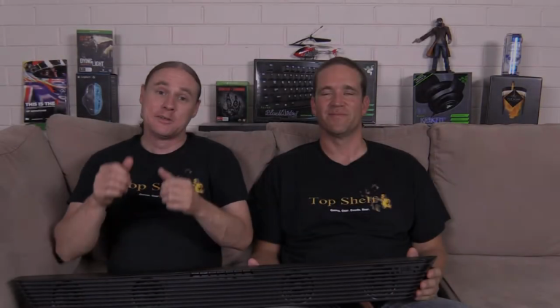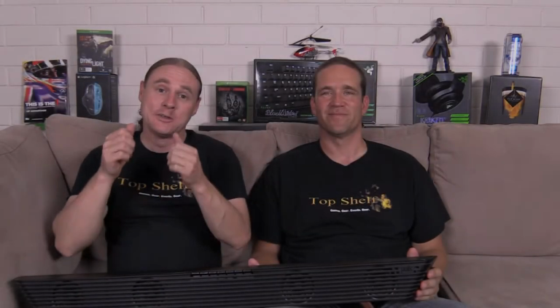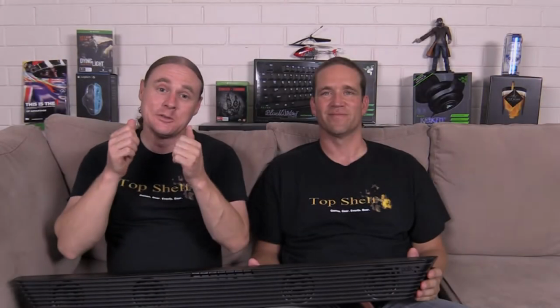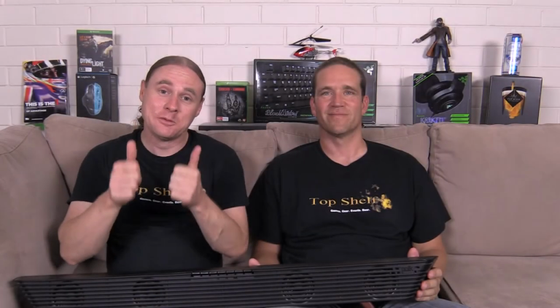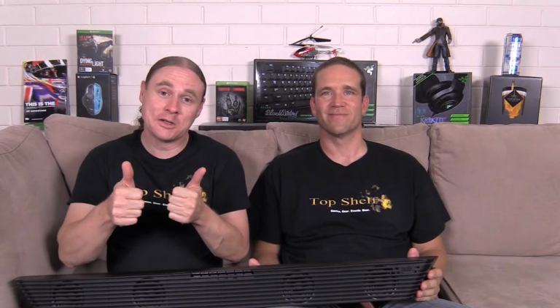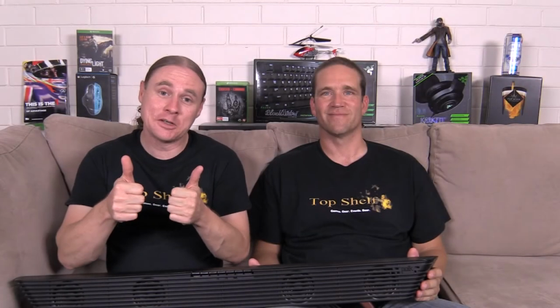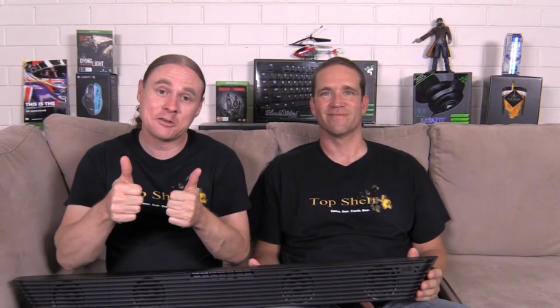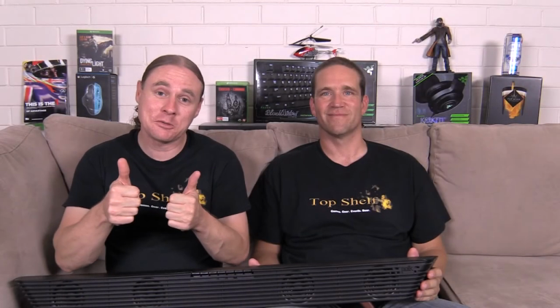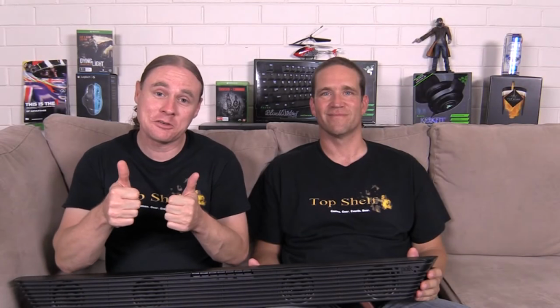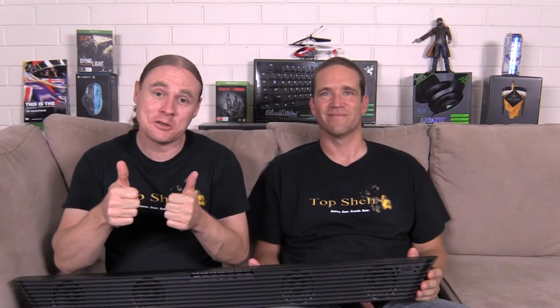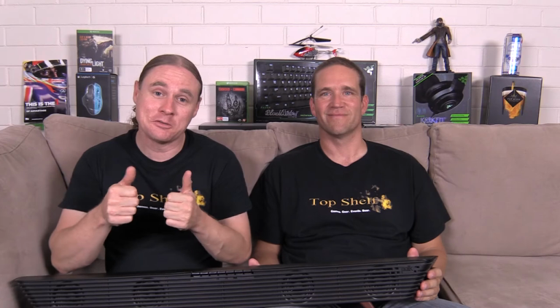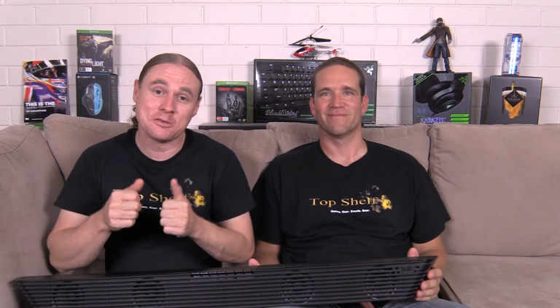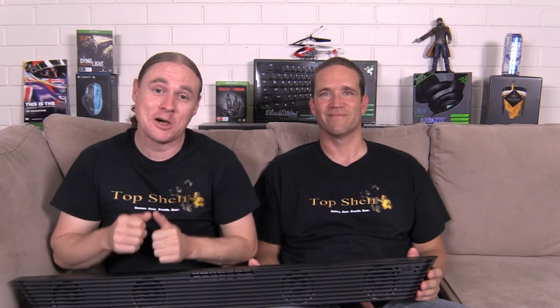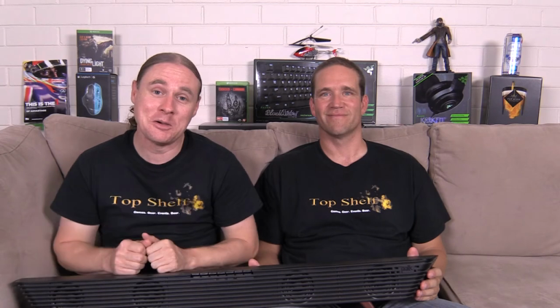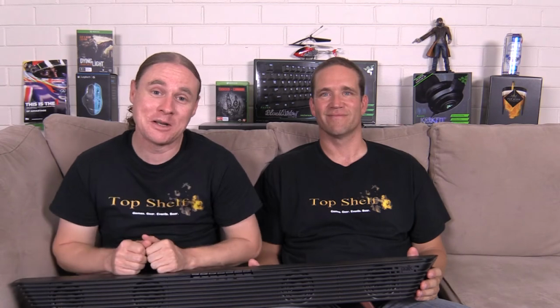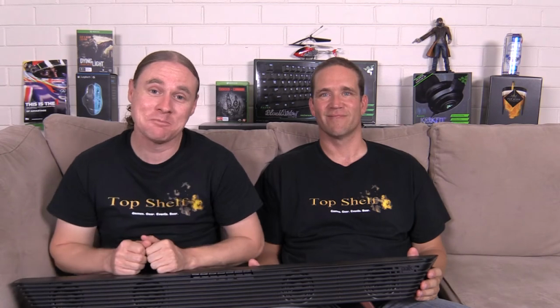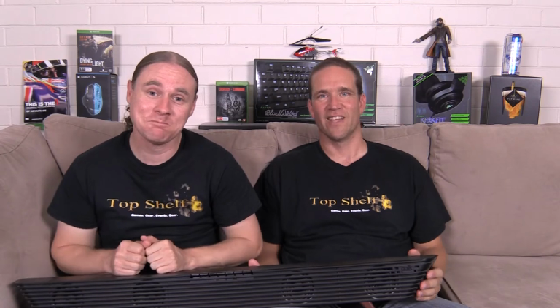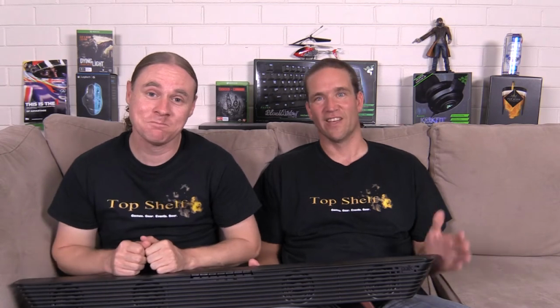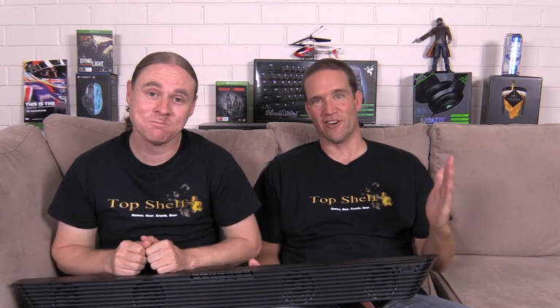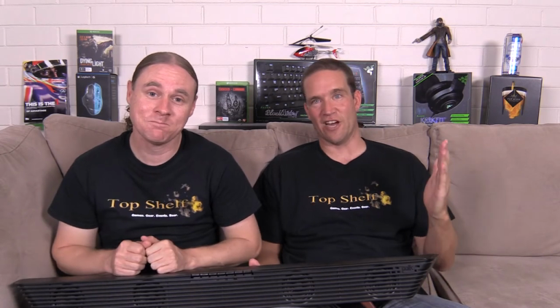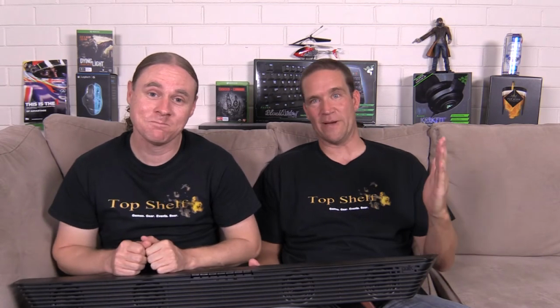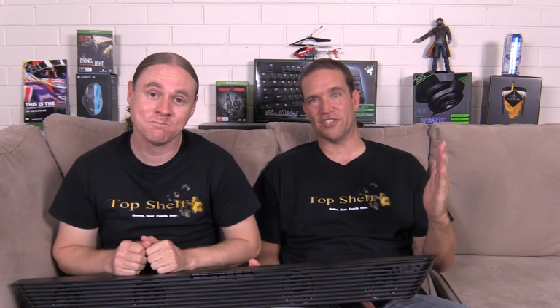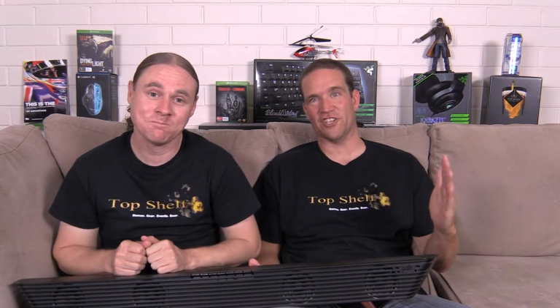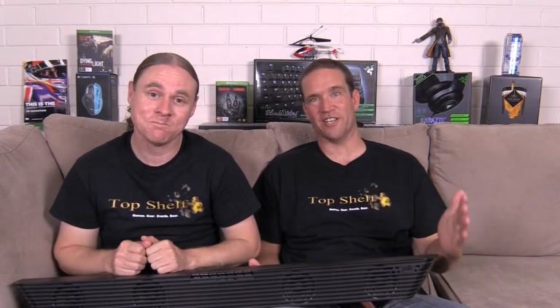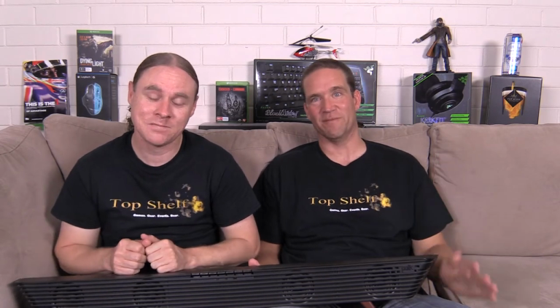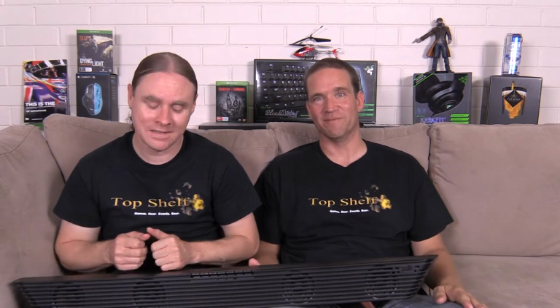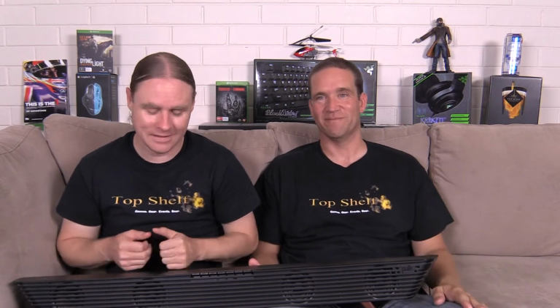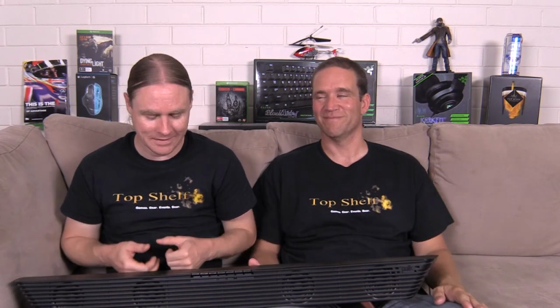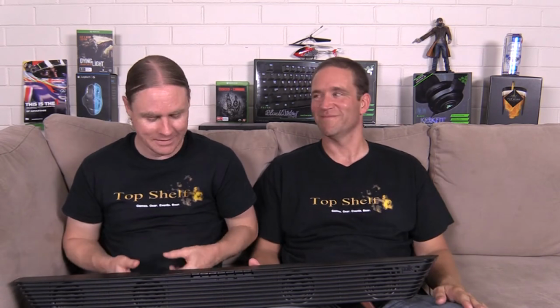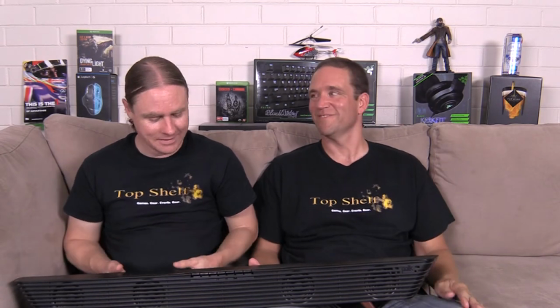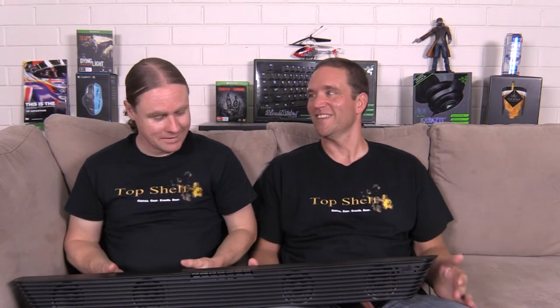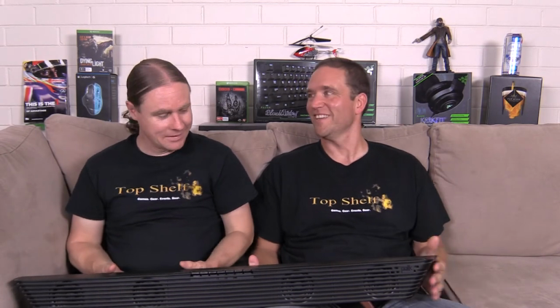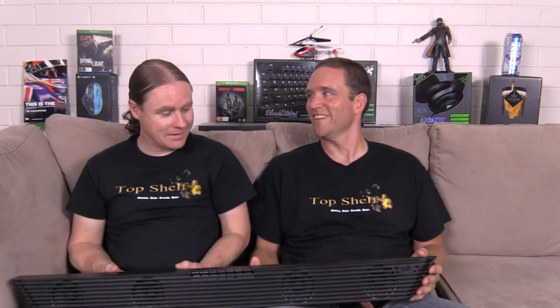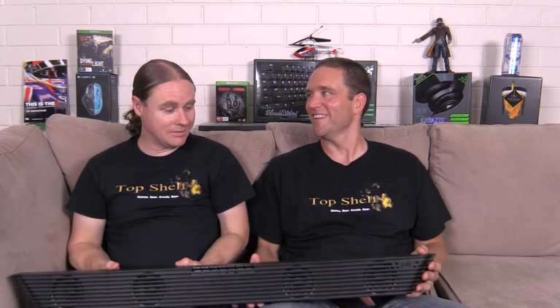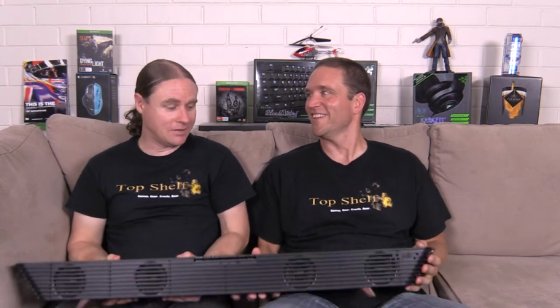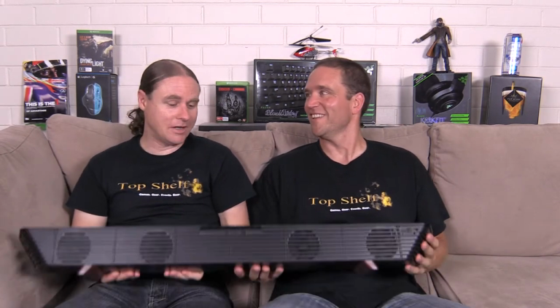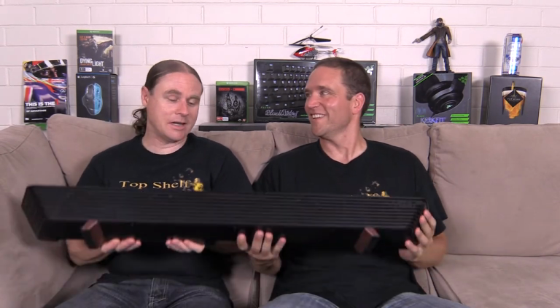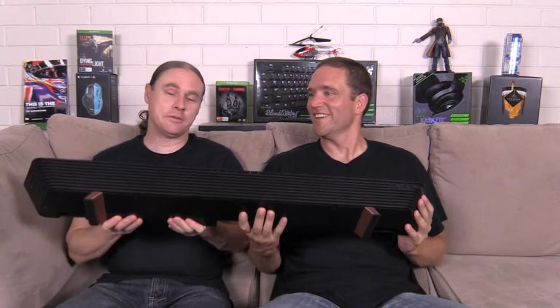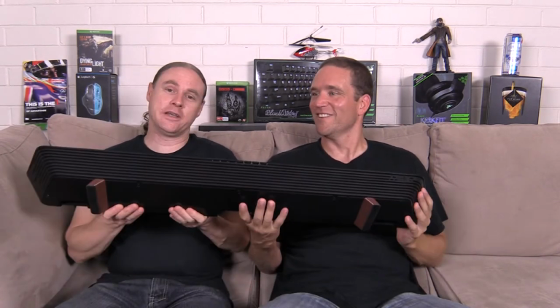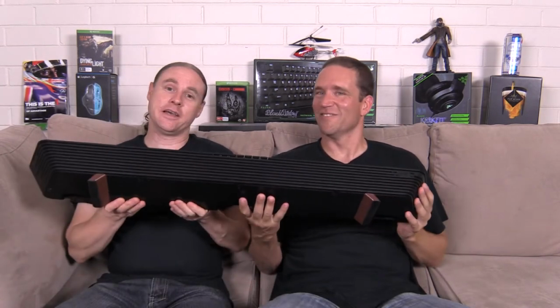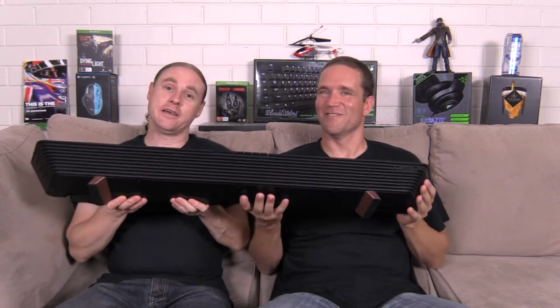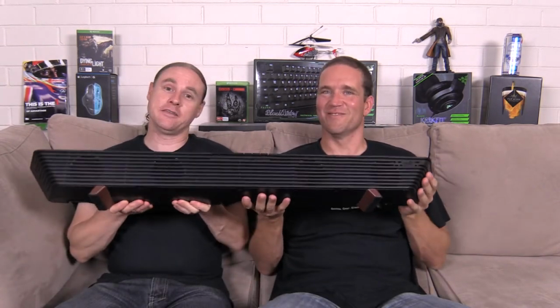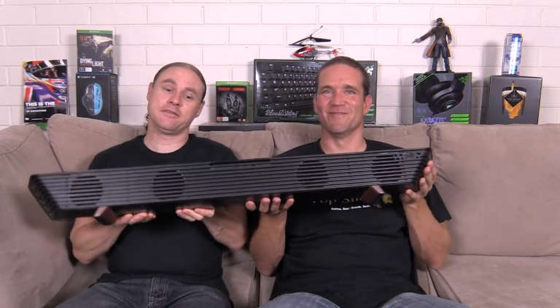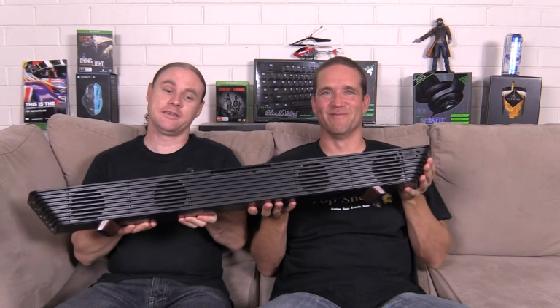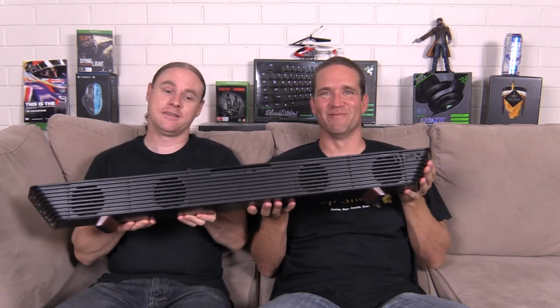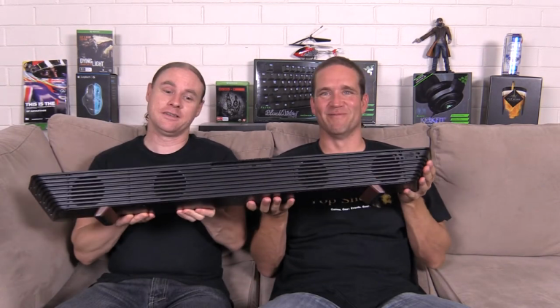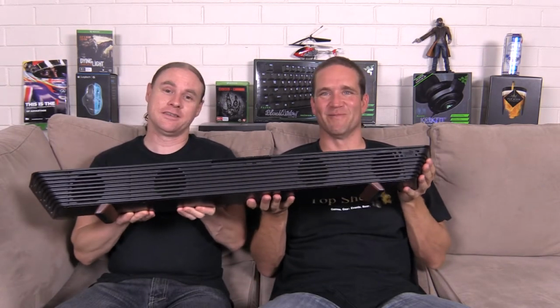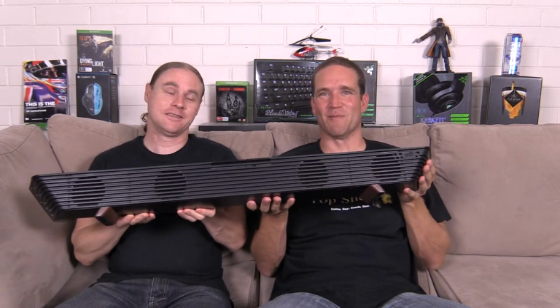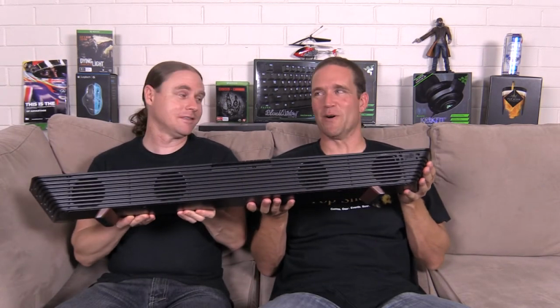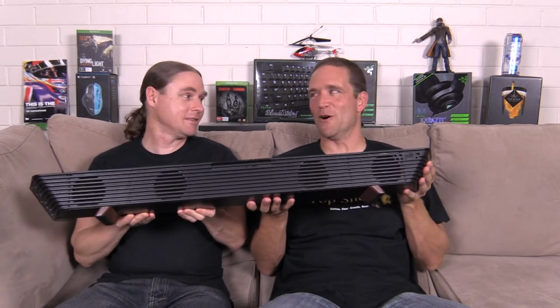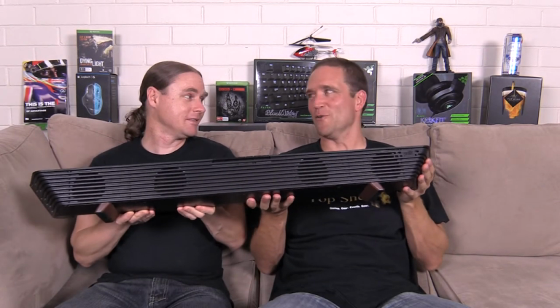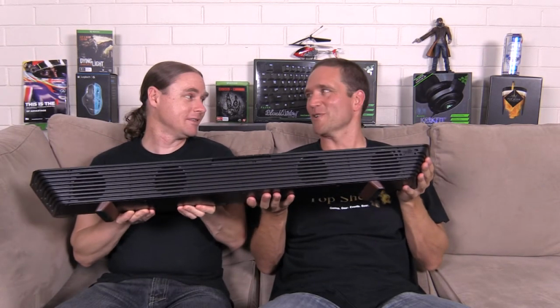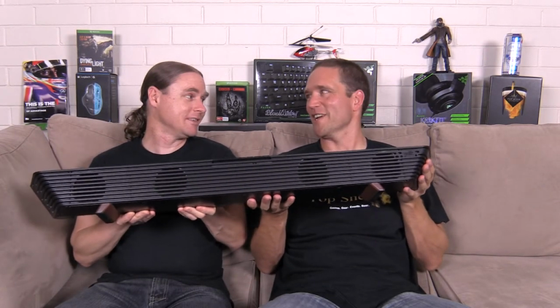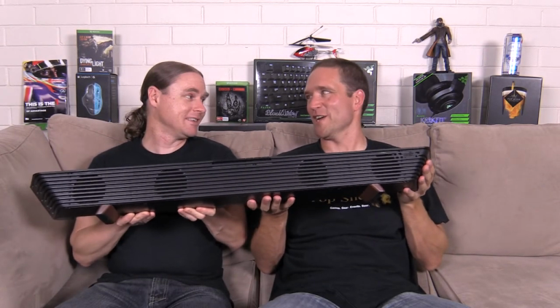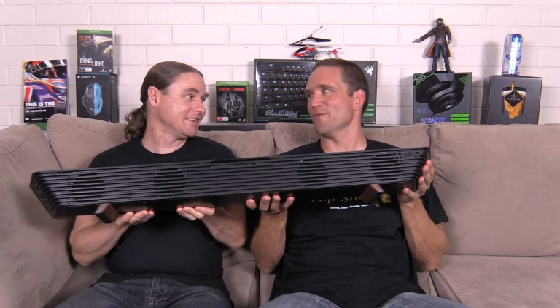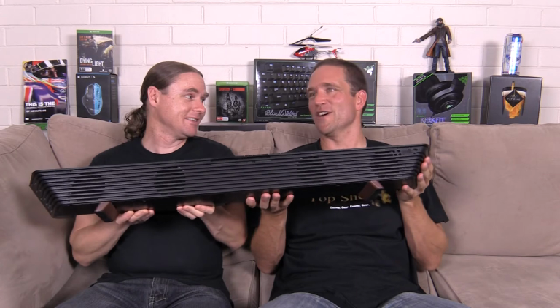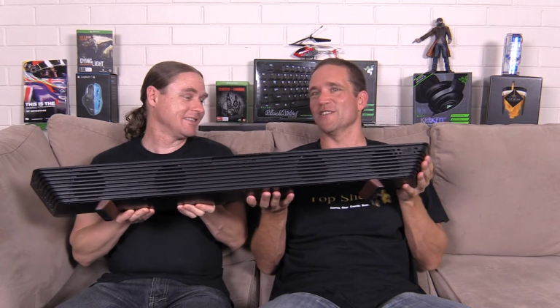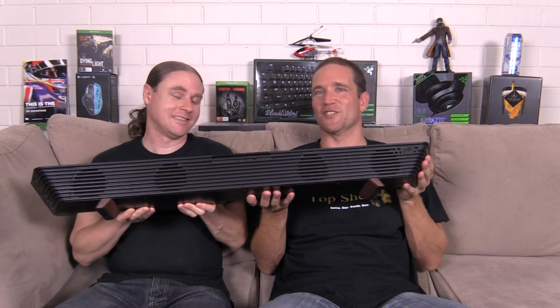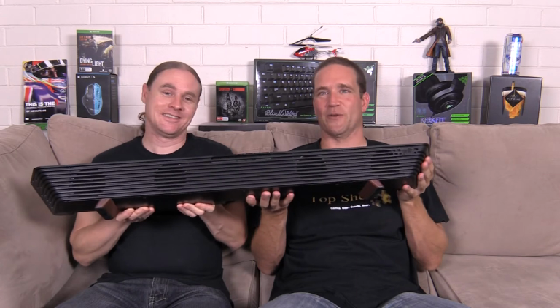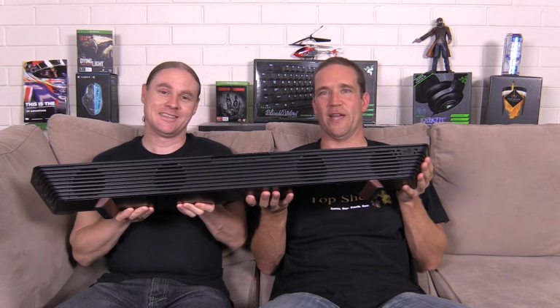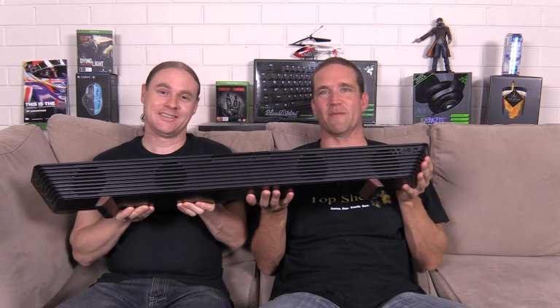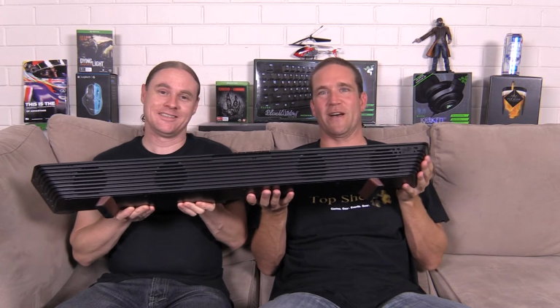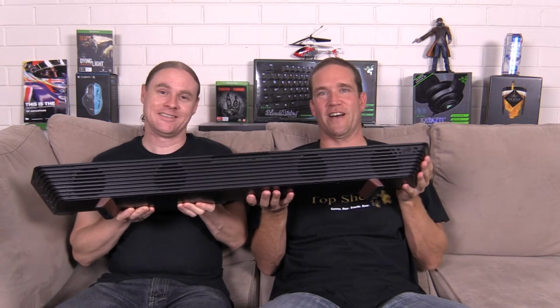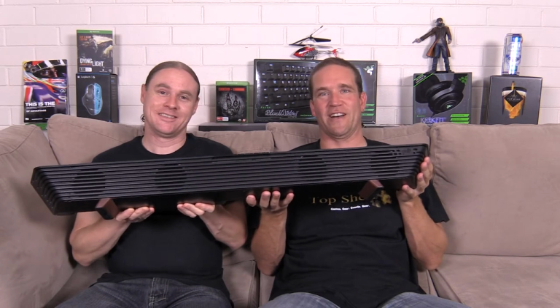Welcome to Top Shelf. I'm Adam, I'm Ashley, and today we have the Polk Inman's Round Bar.